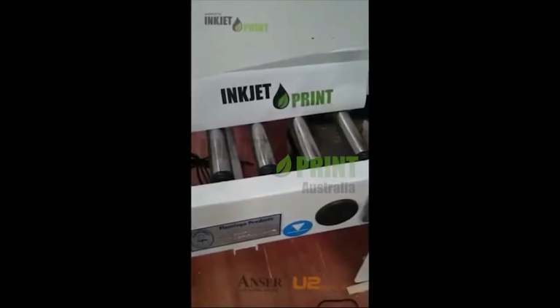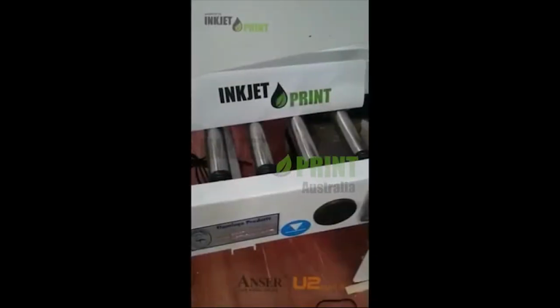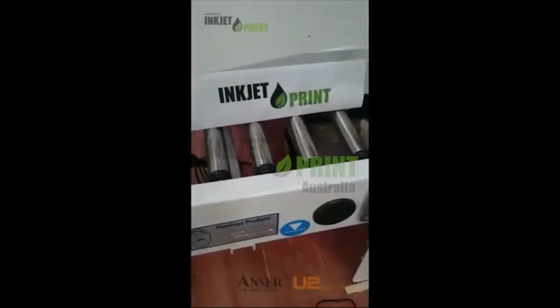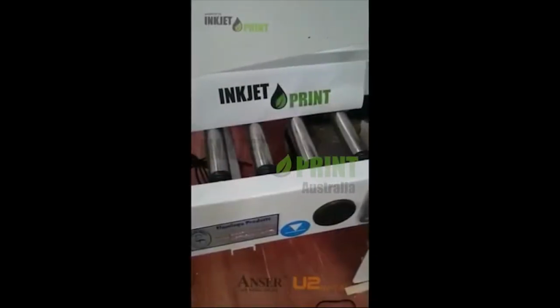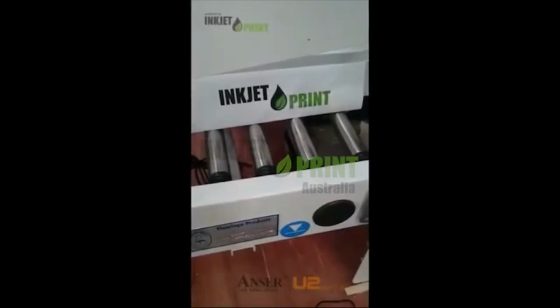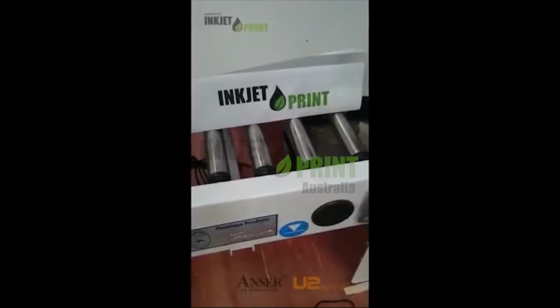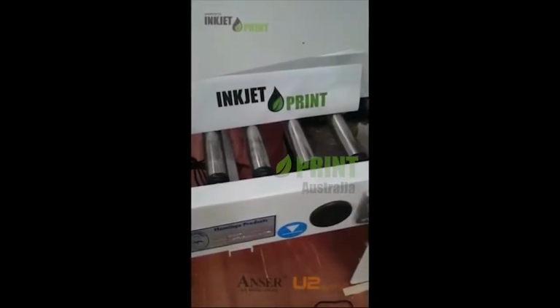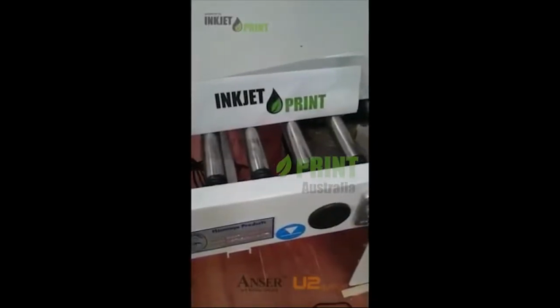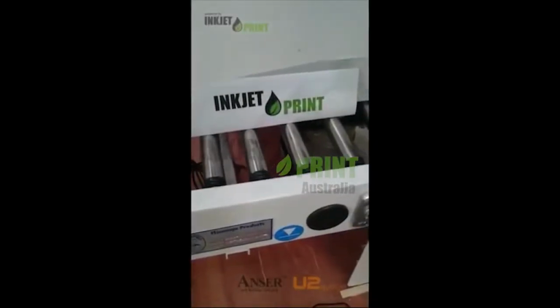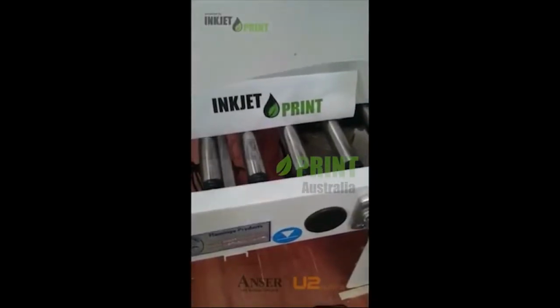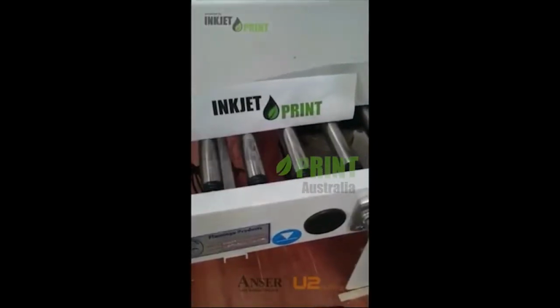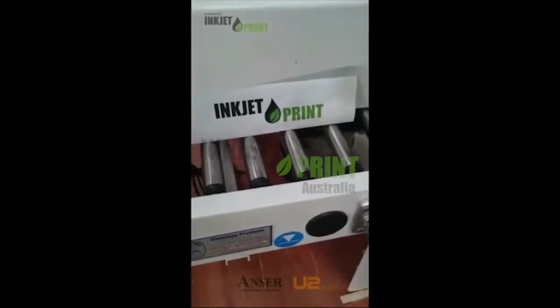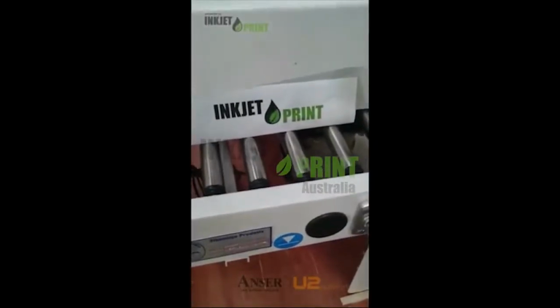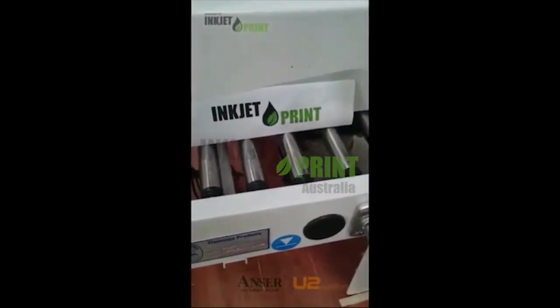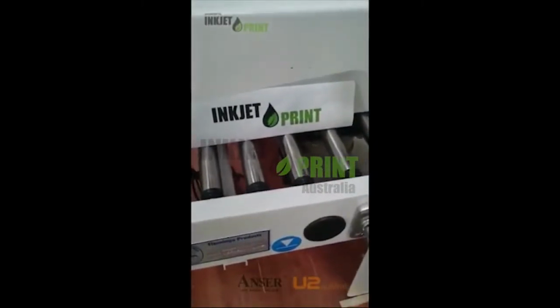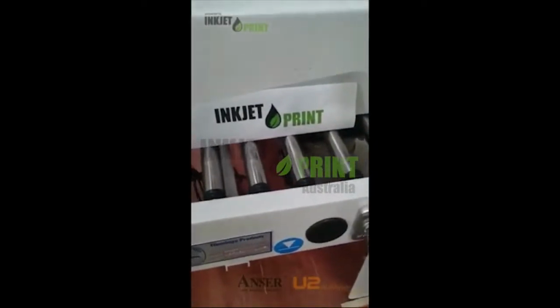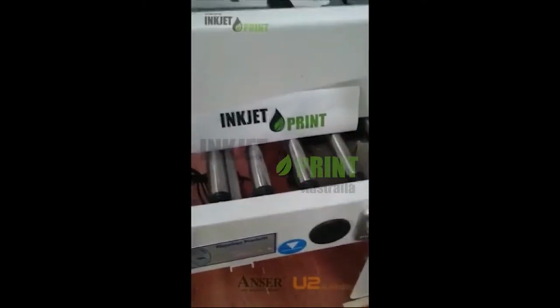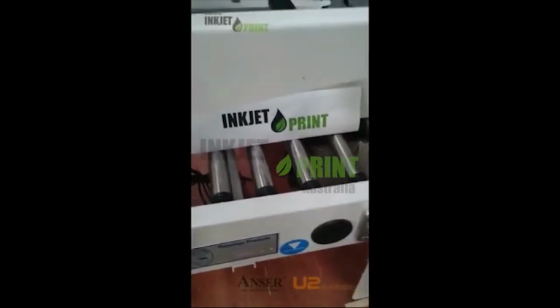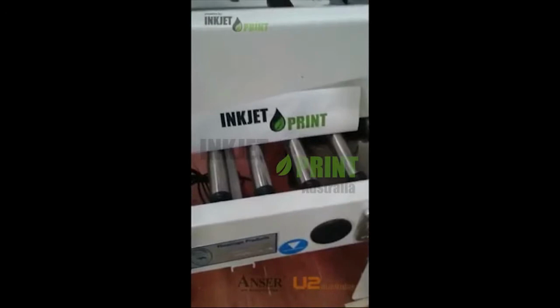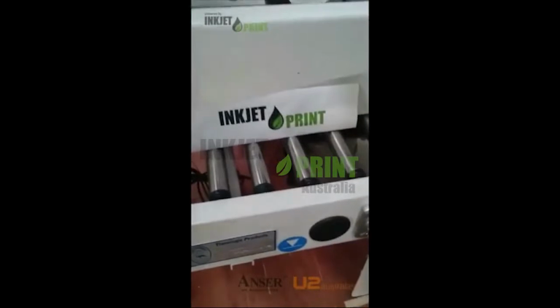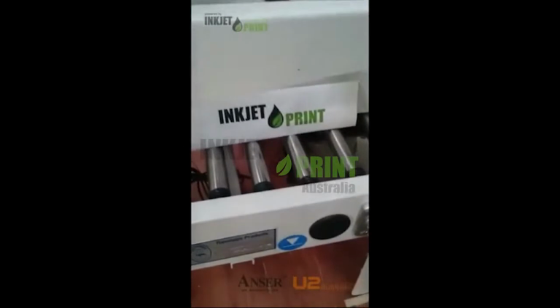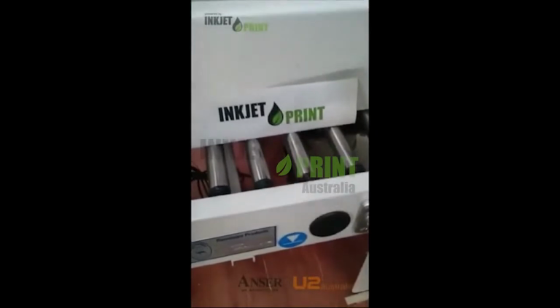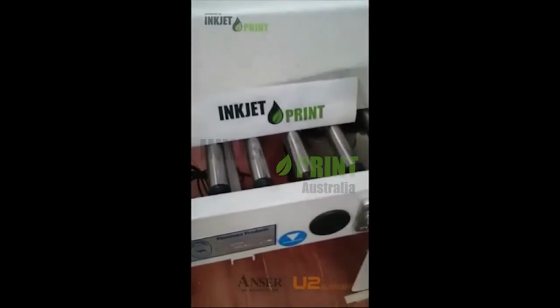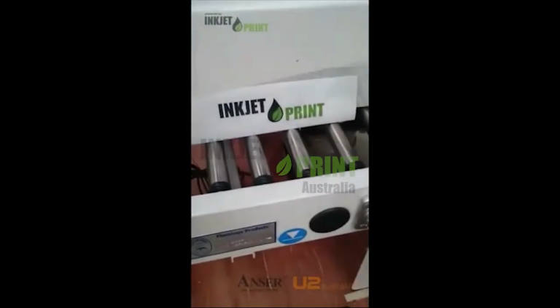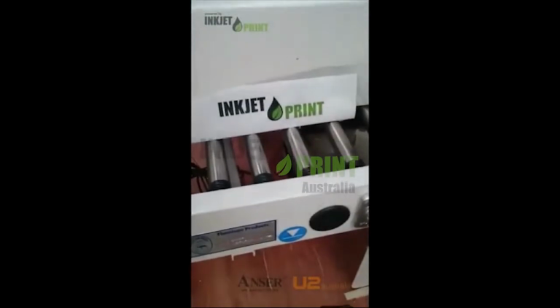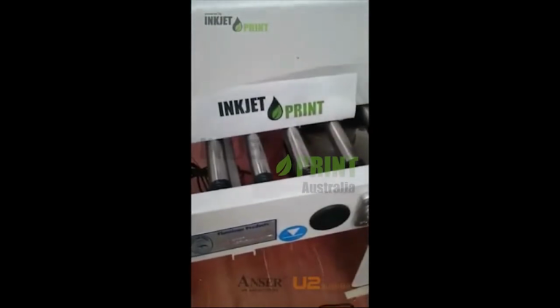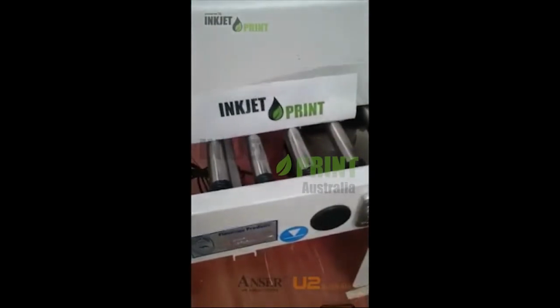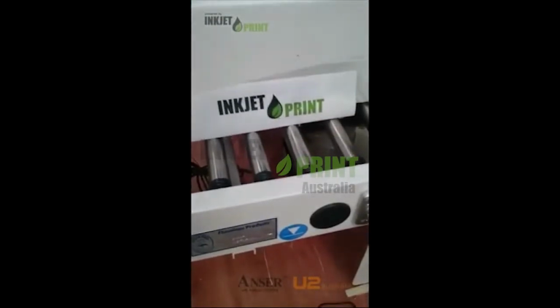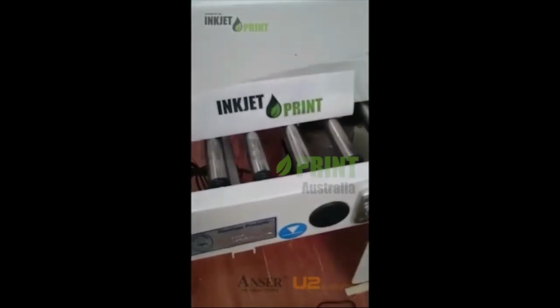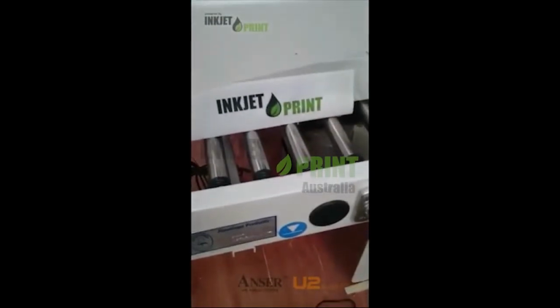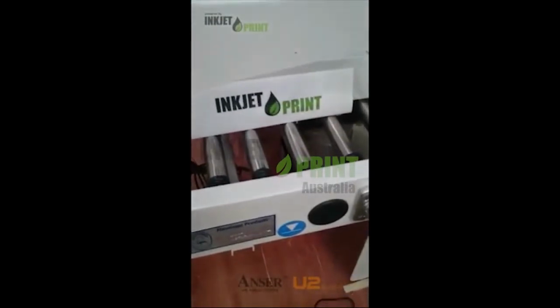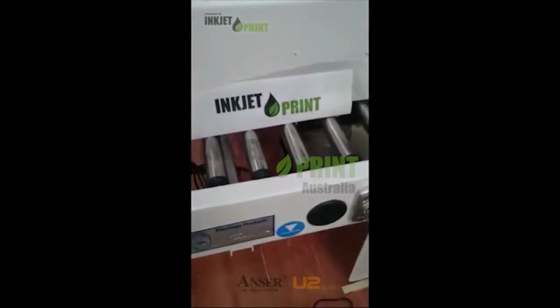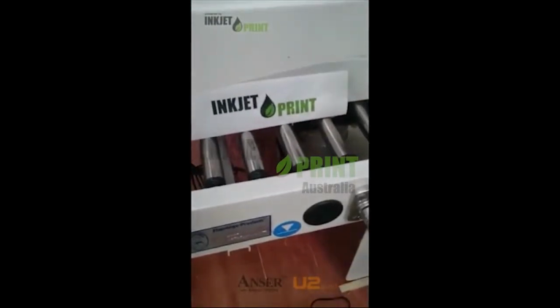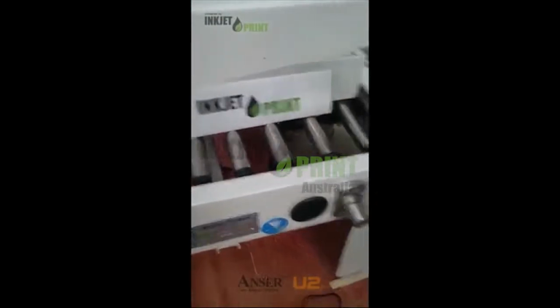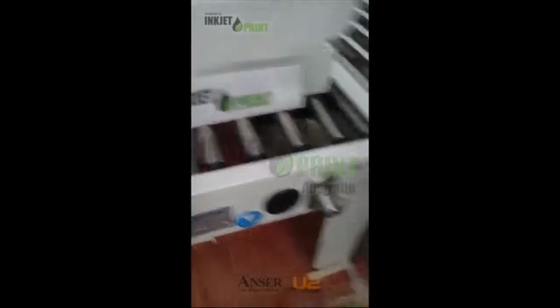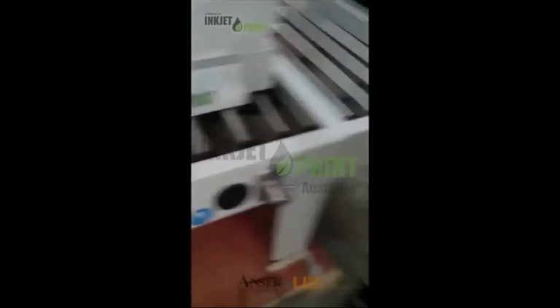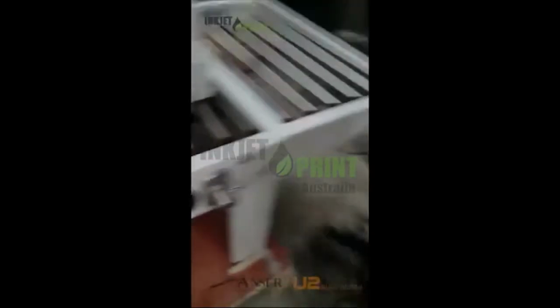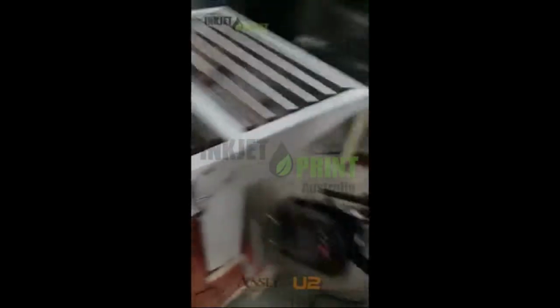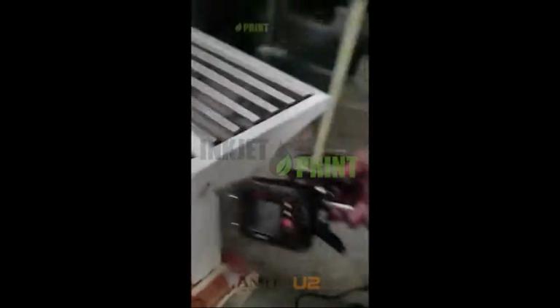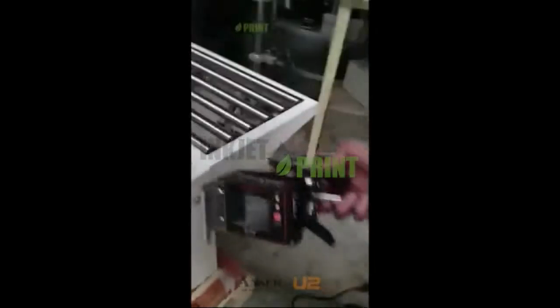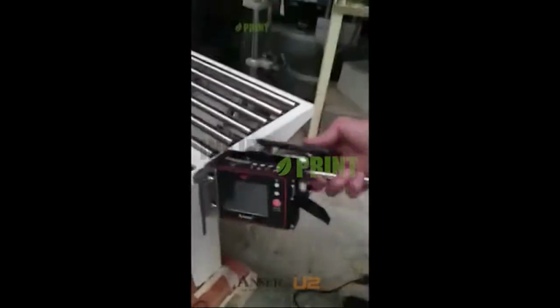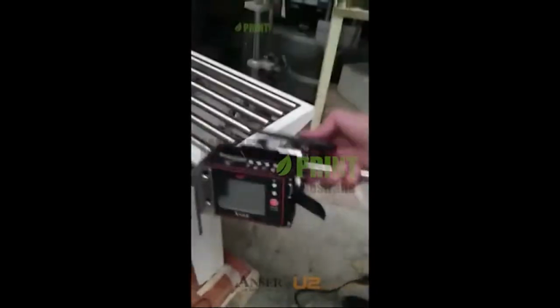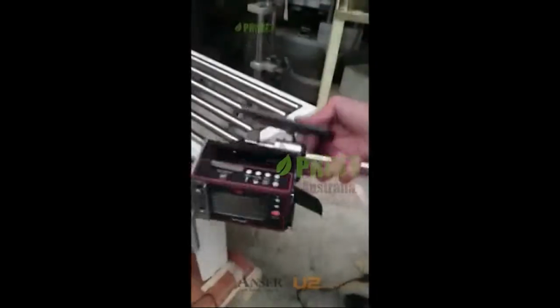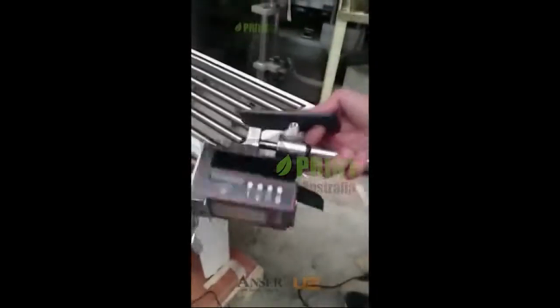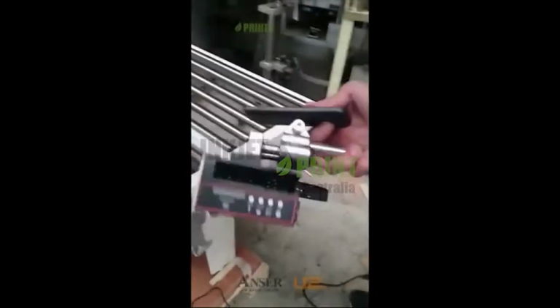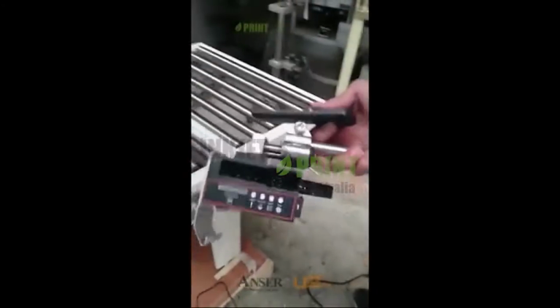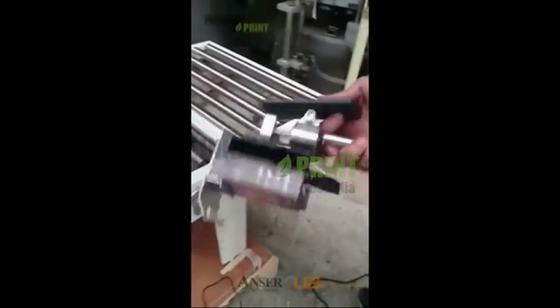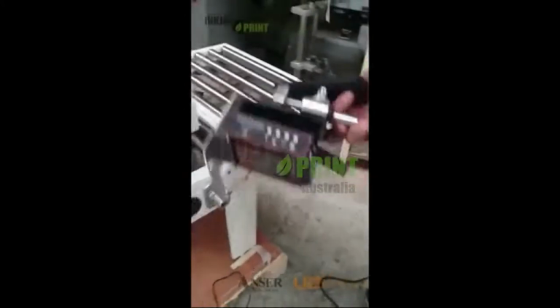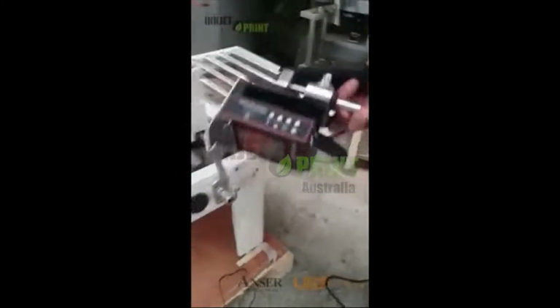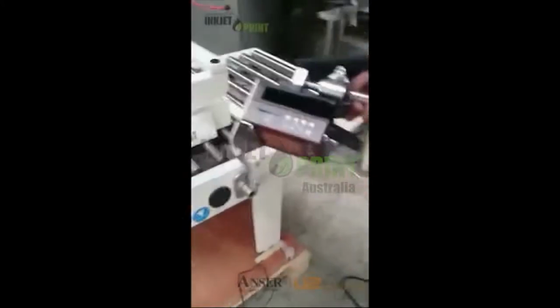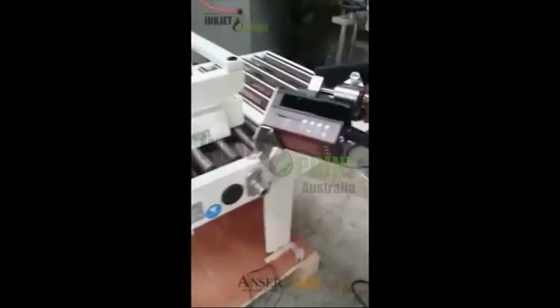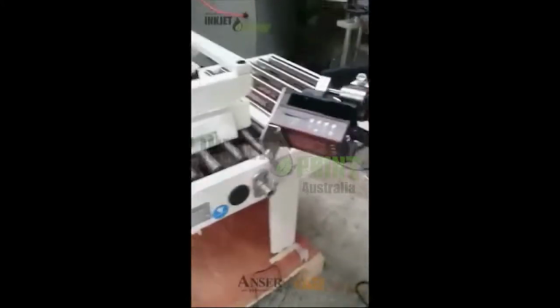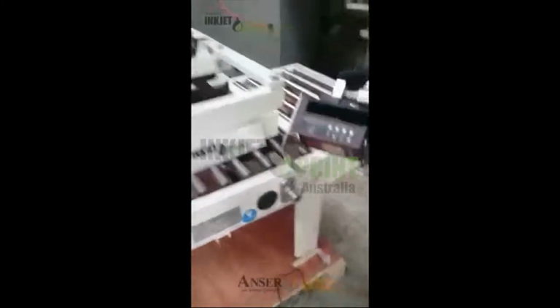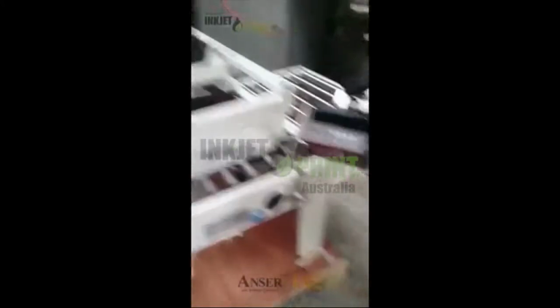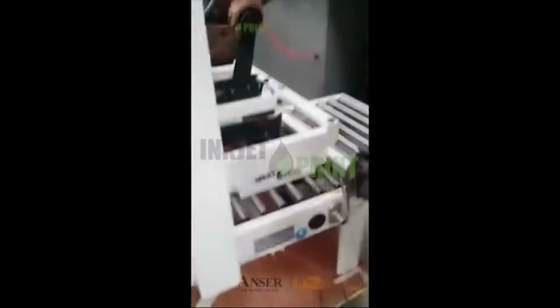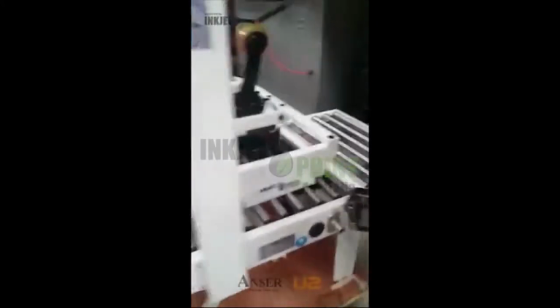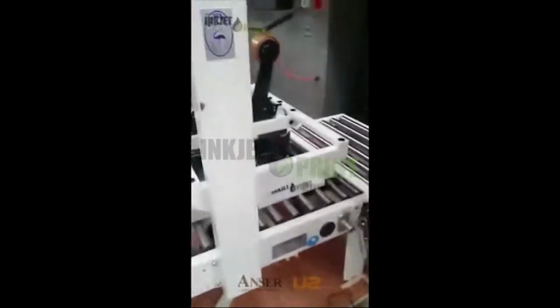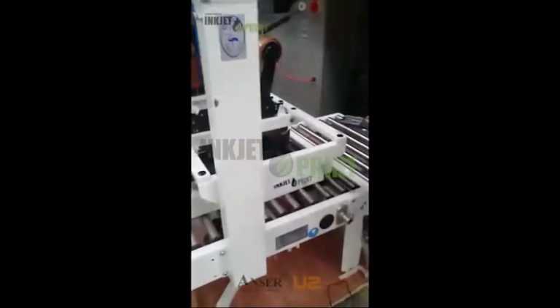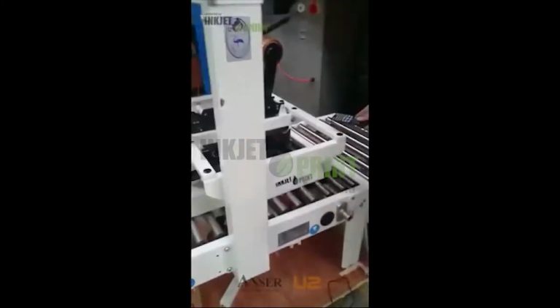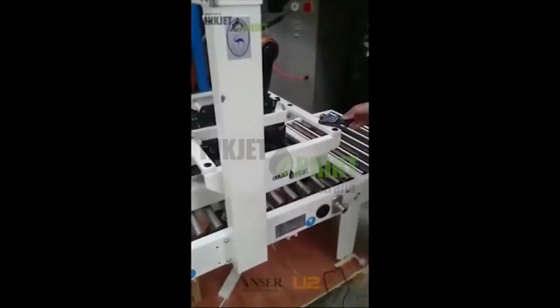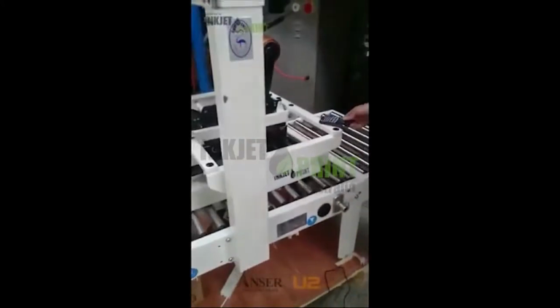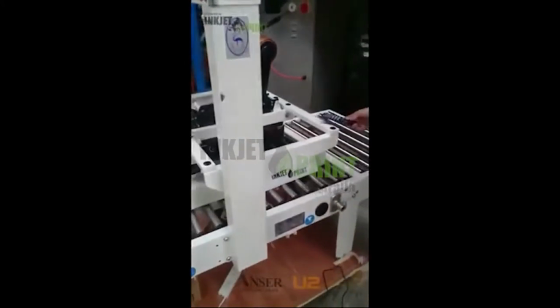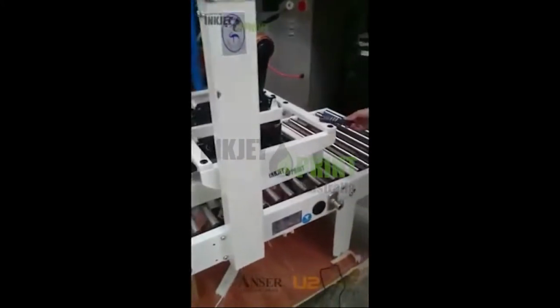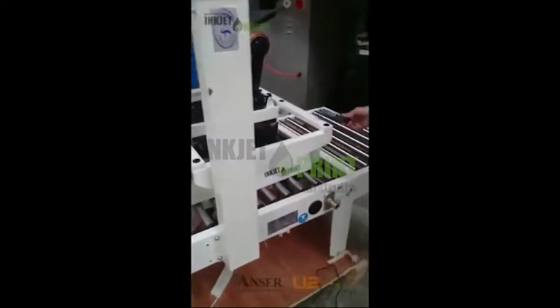Welcome! Today we'll be demonstrating the installation of our standard U2 inkjet printer onto our flamingo carton taper.